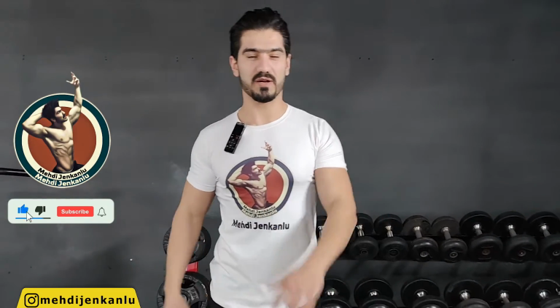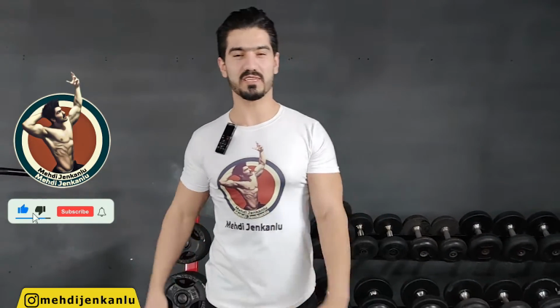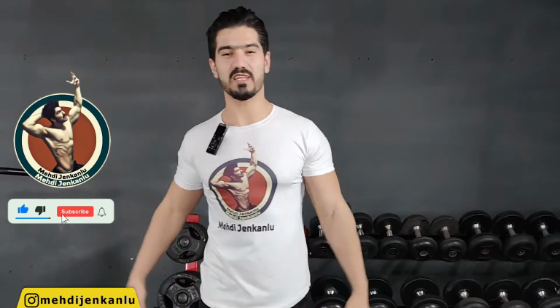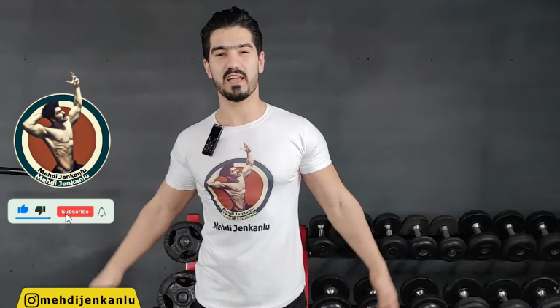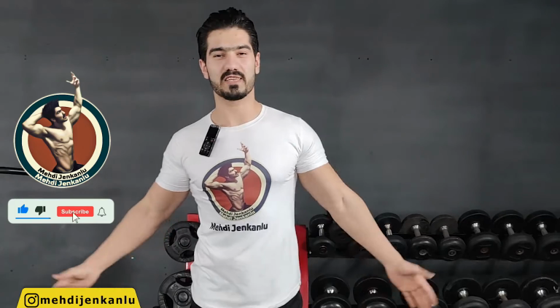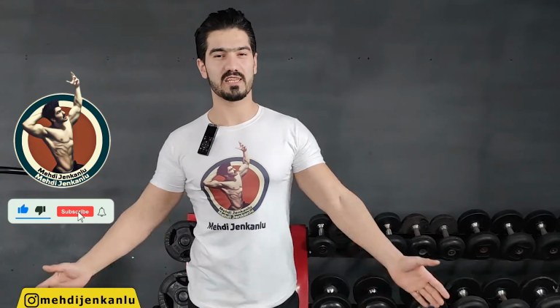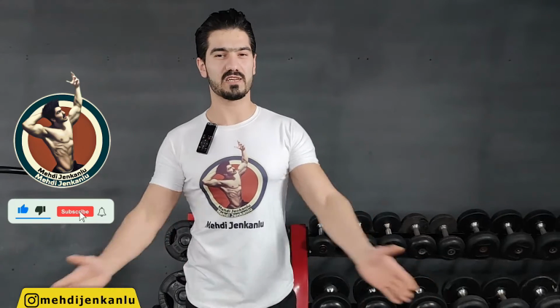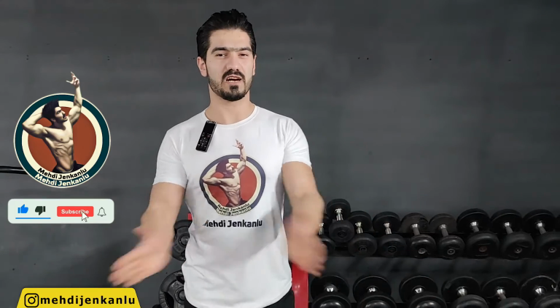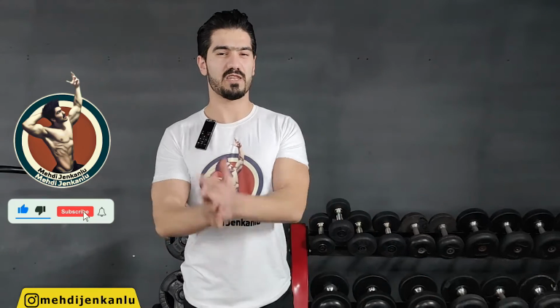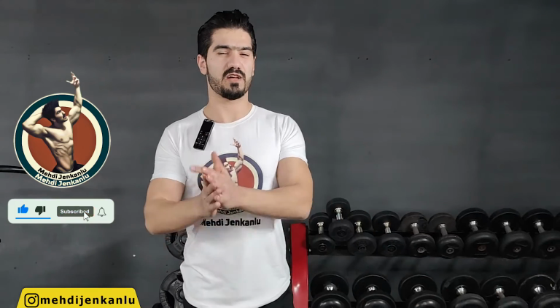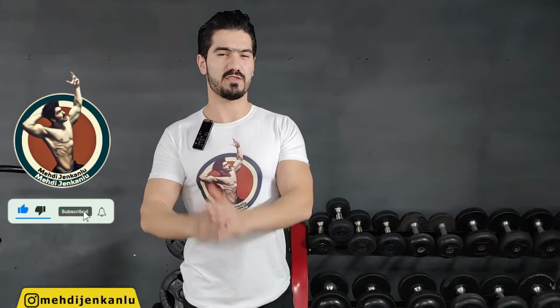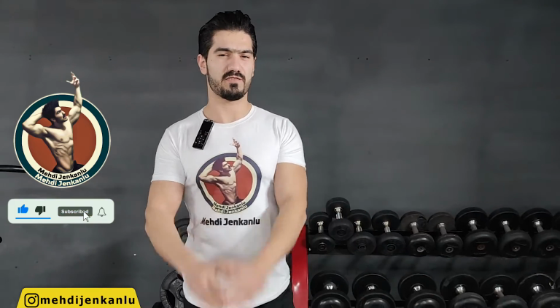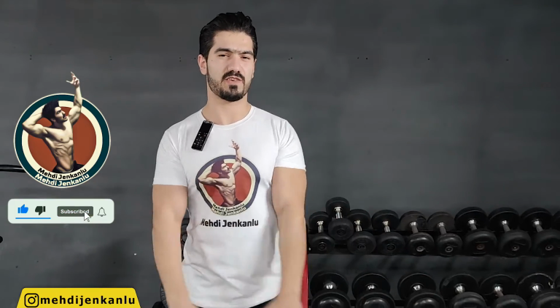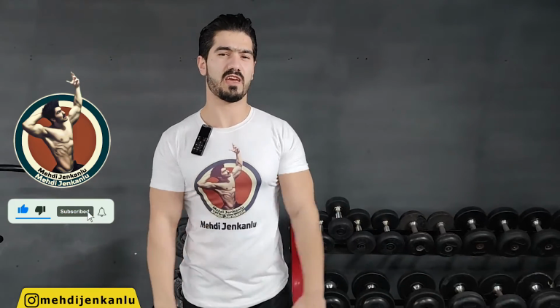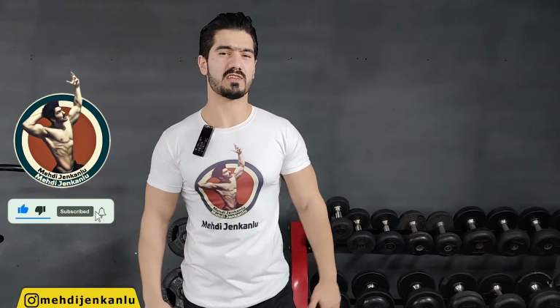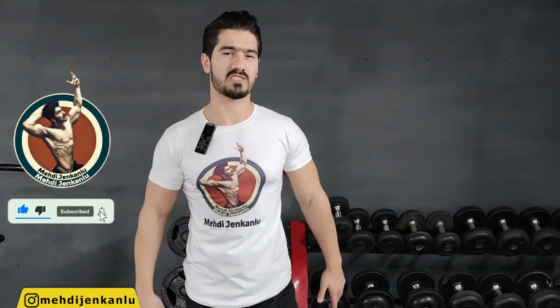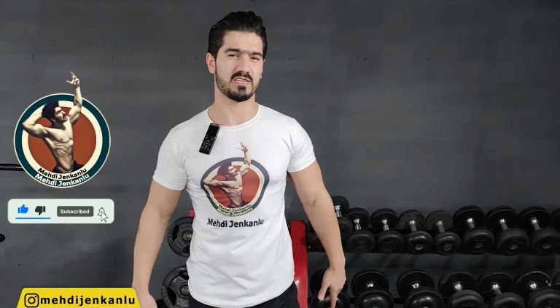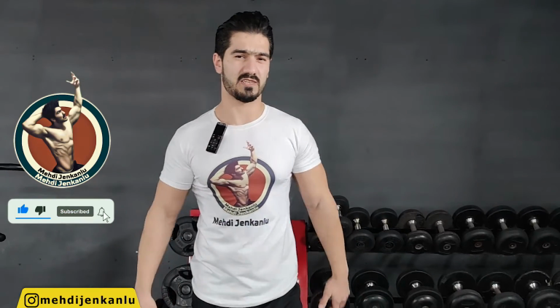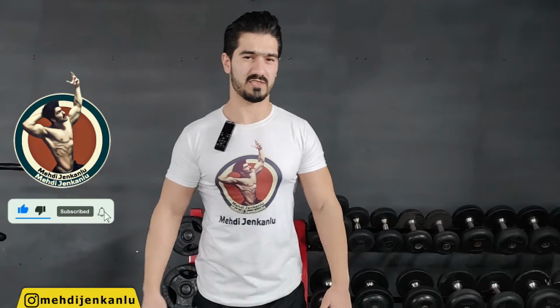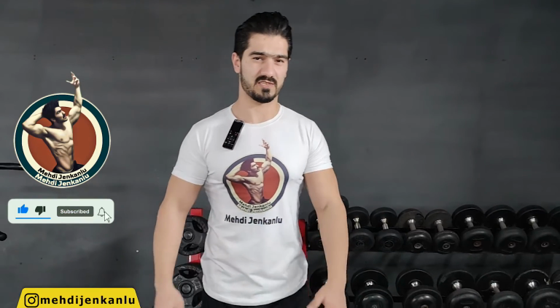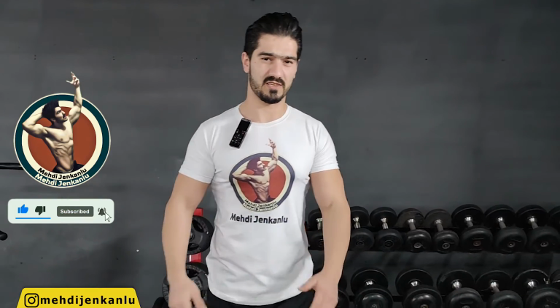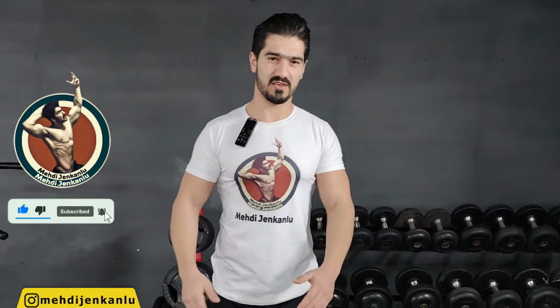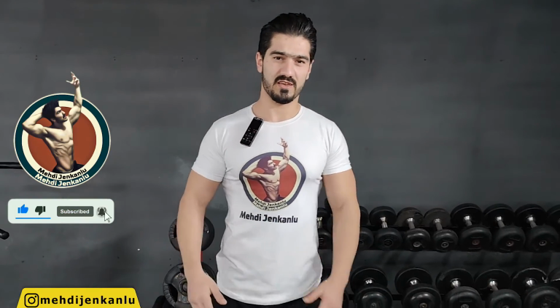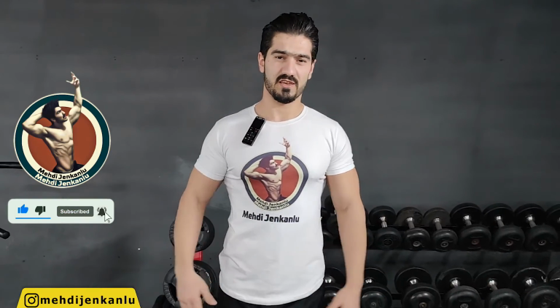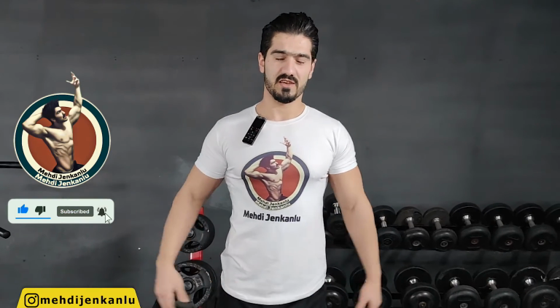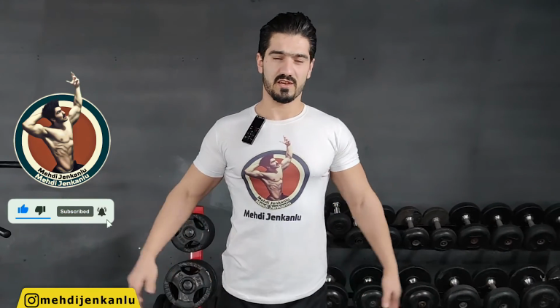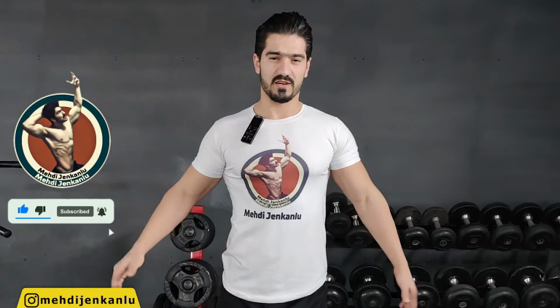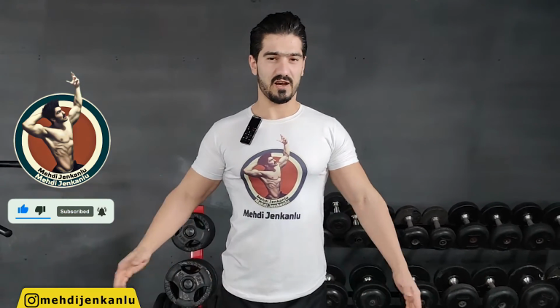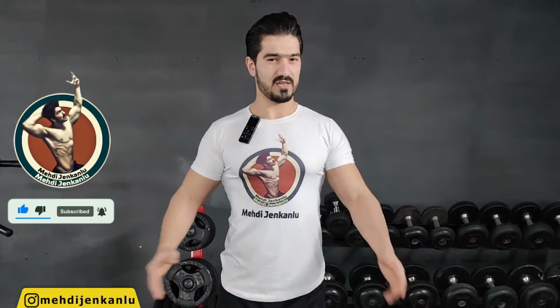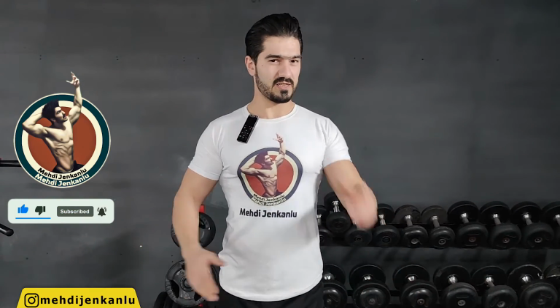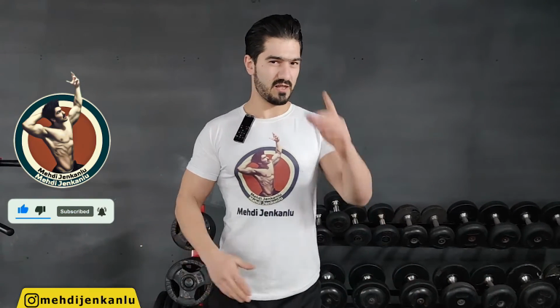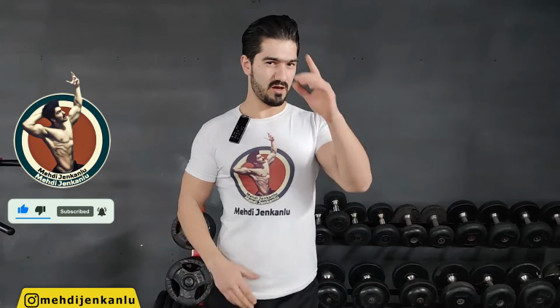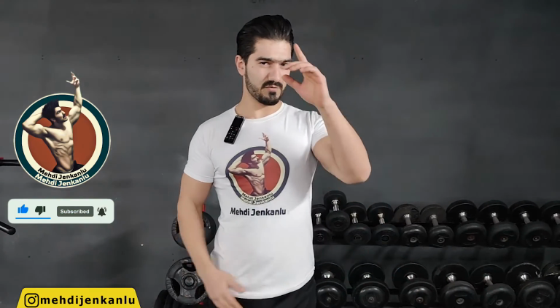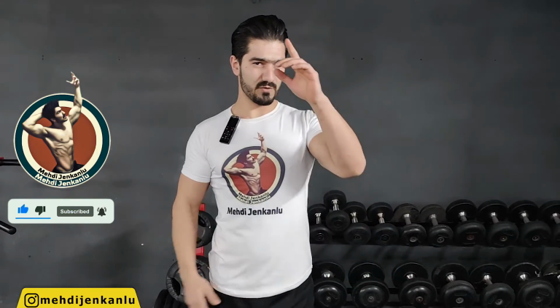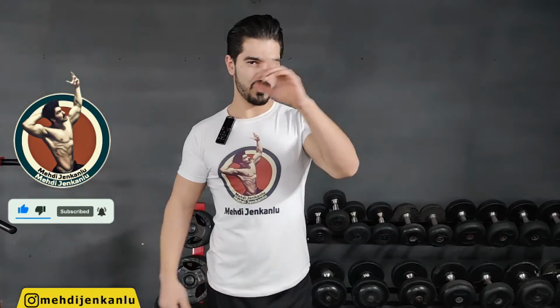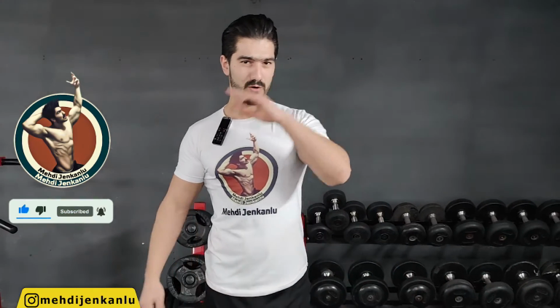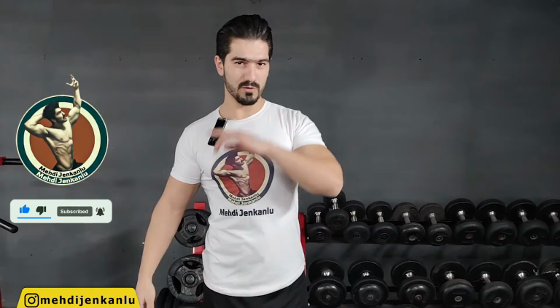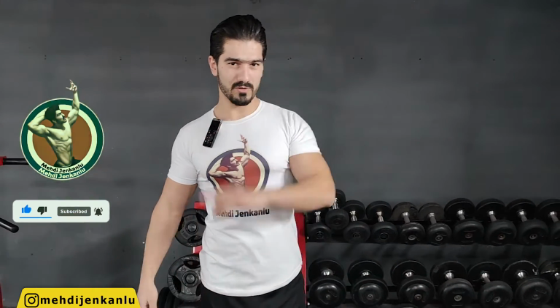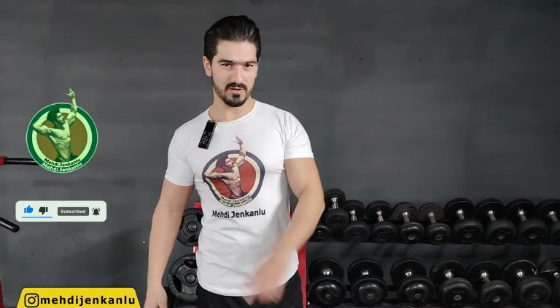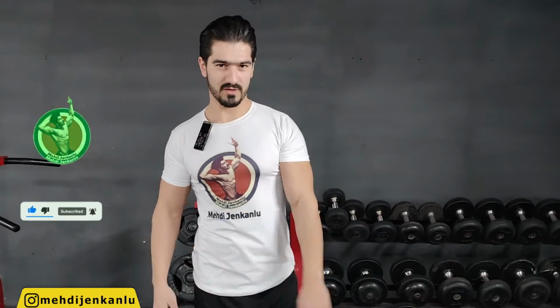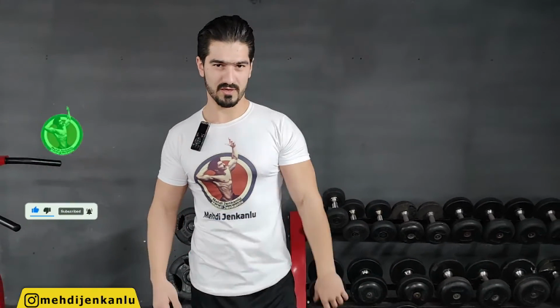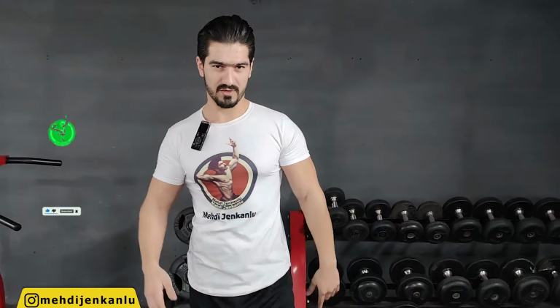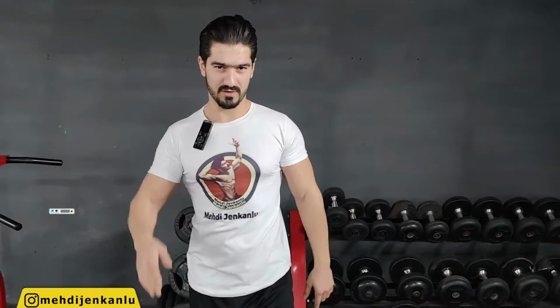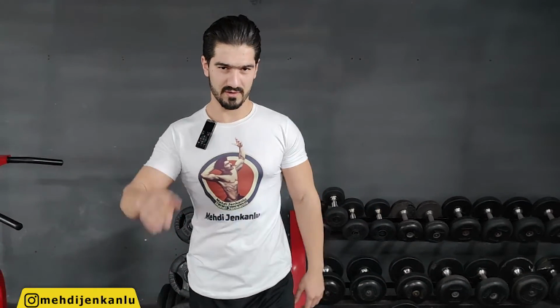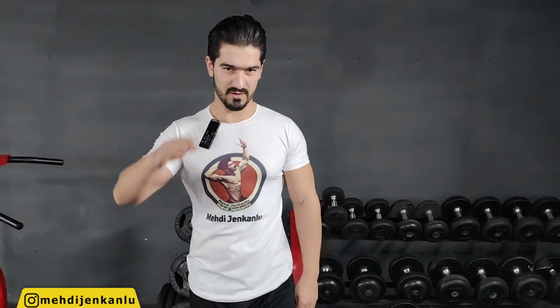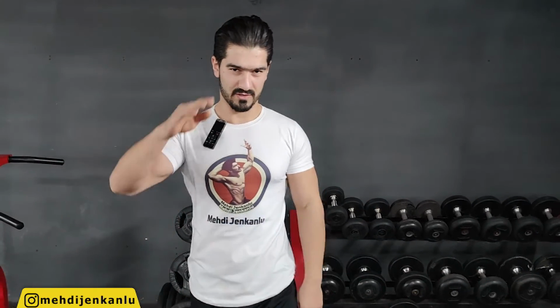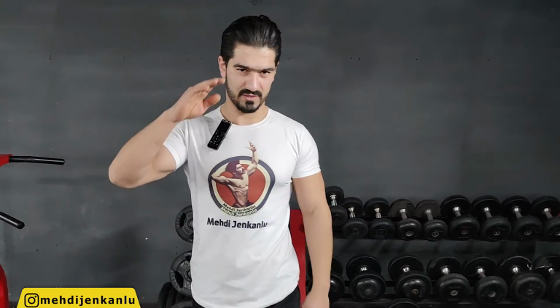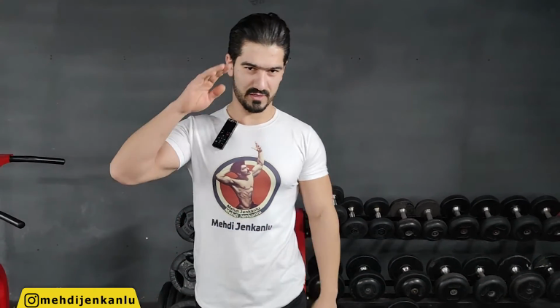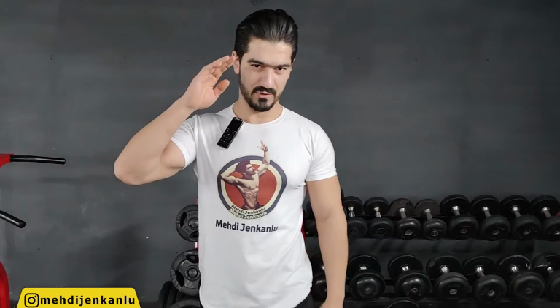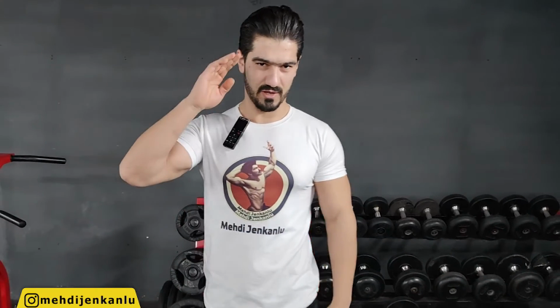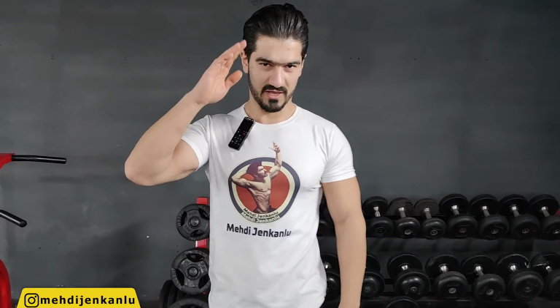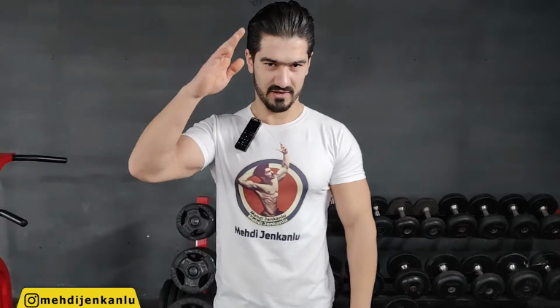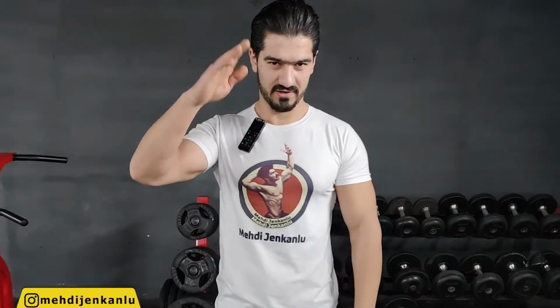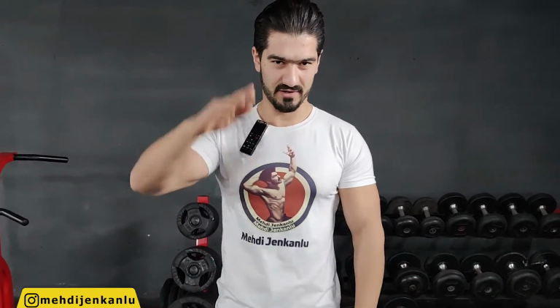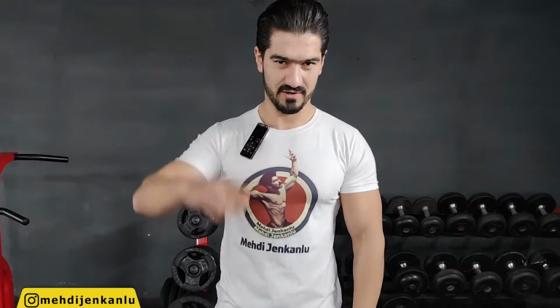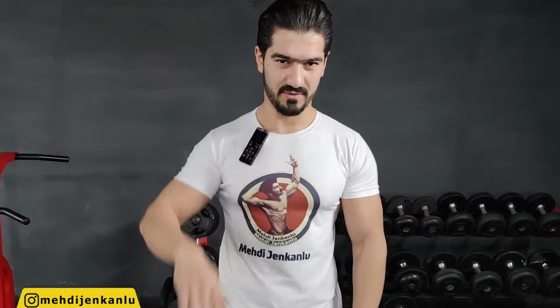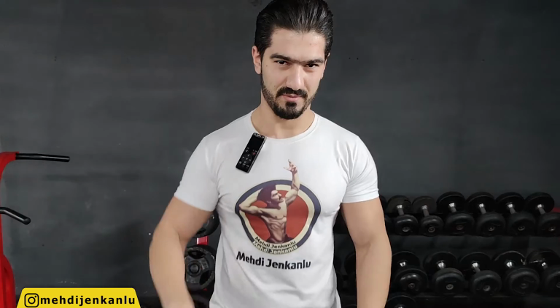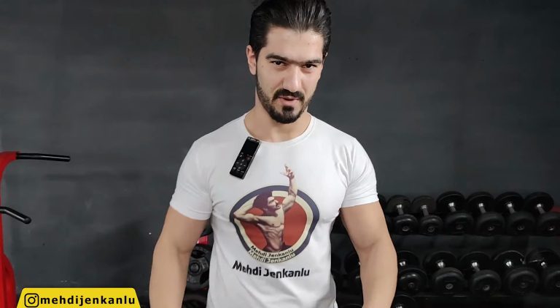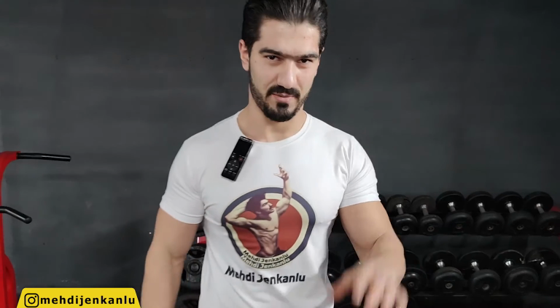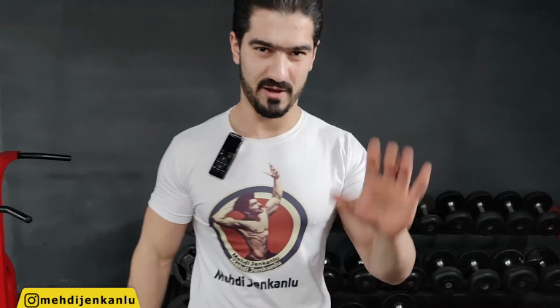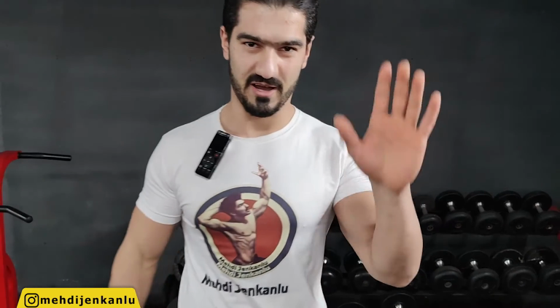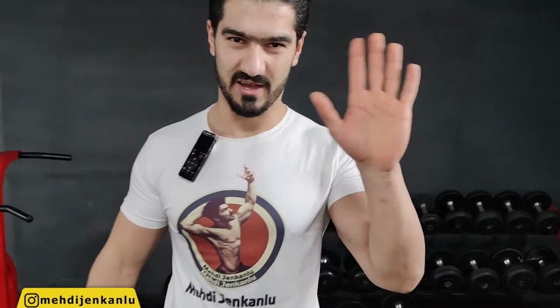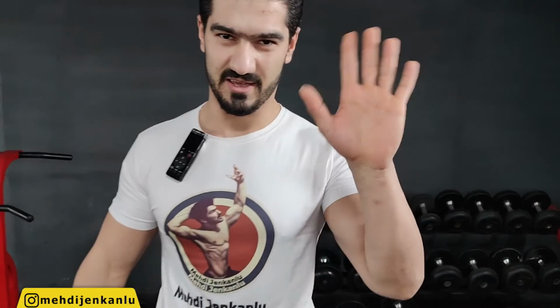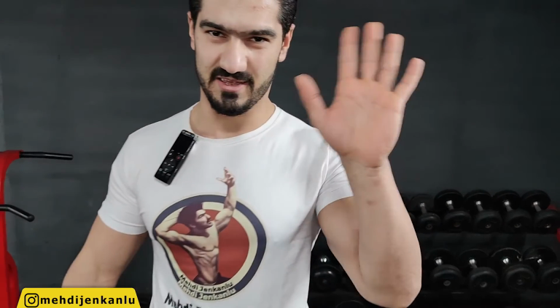Thank you for watching. Like and comment, hit the subscribe button, and click on notifications. I love you all, see you later, bye-bye.